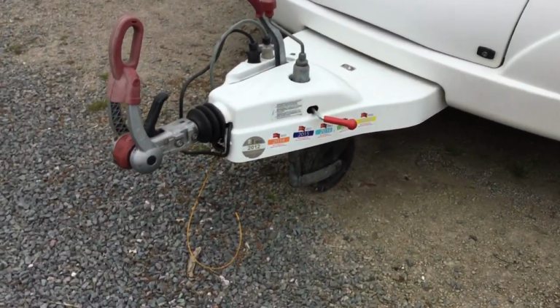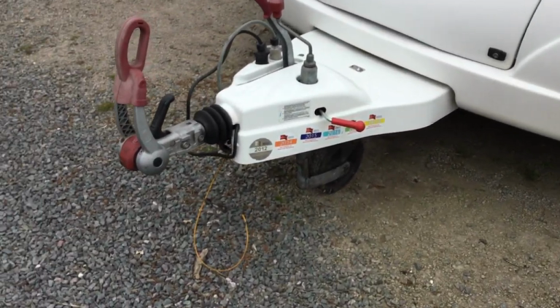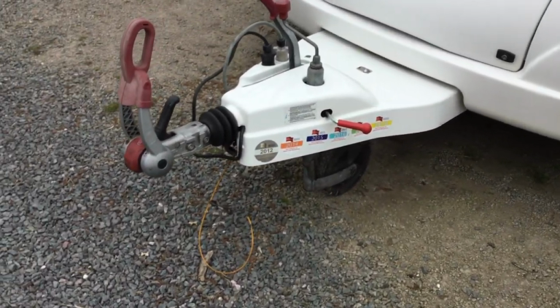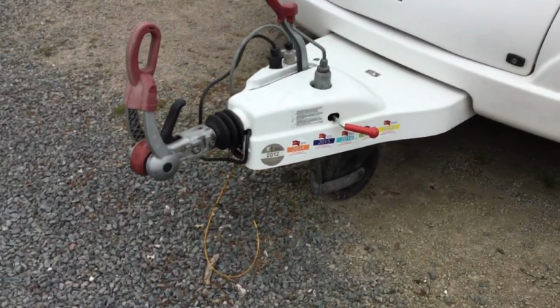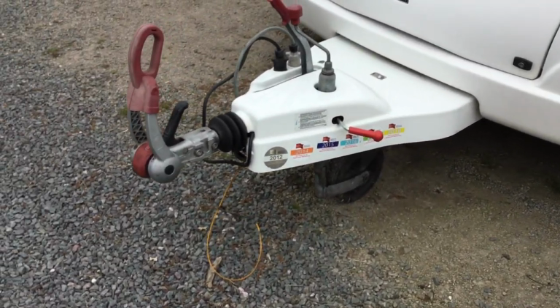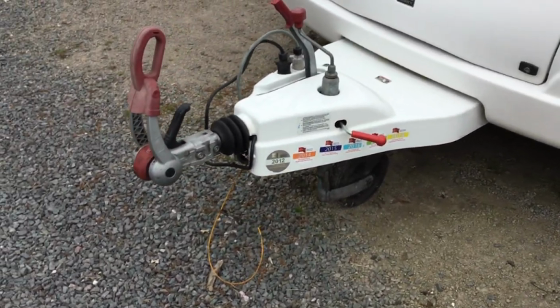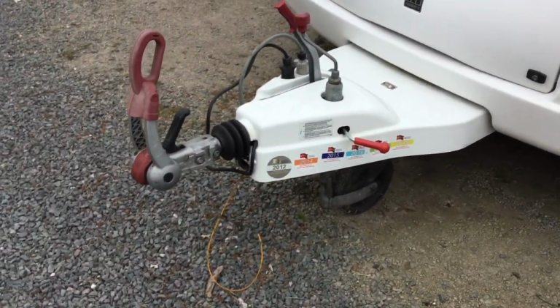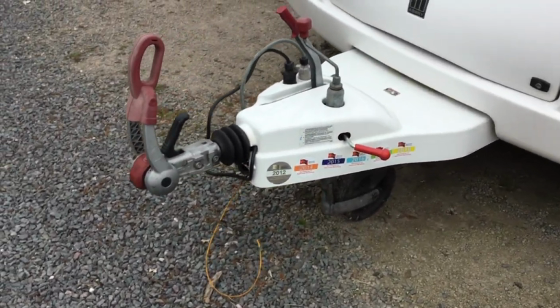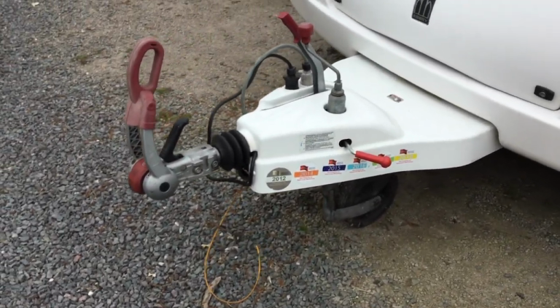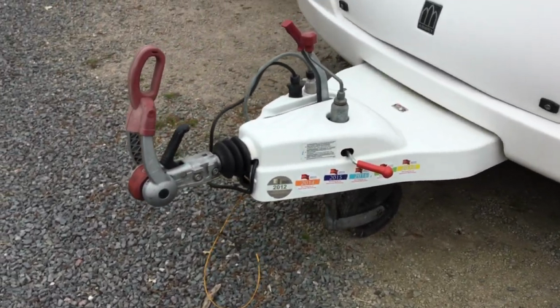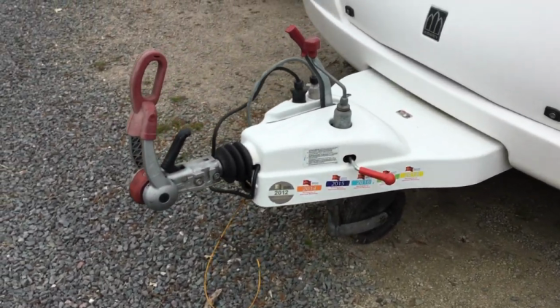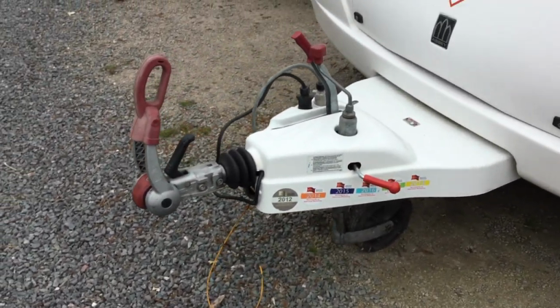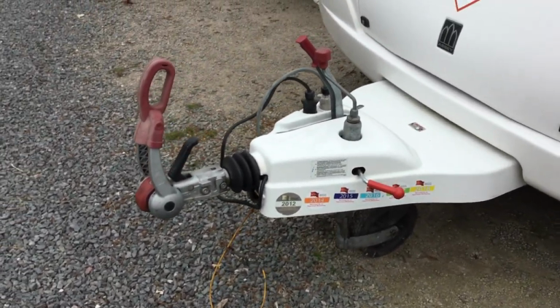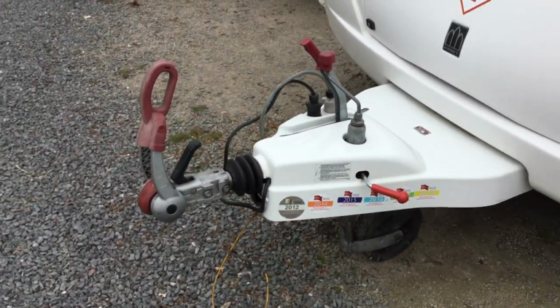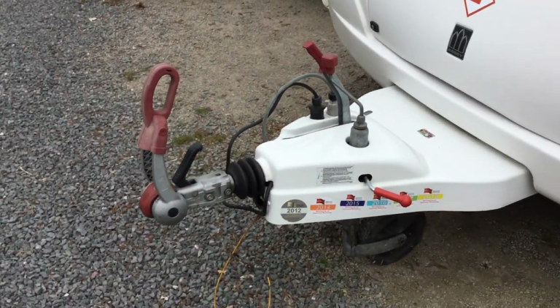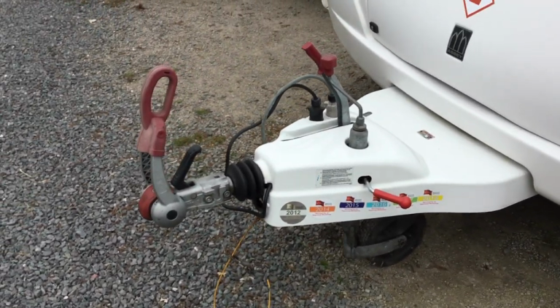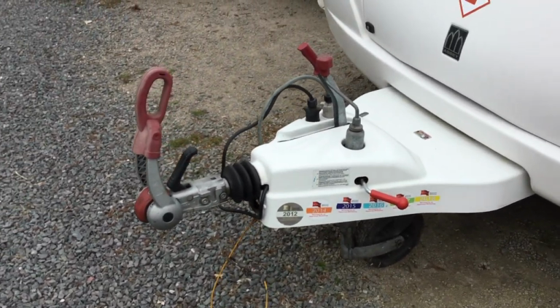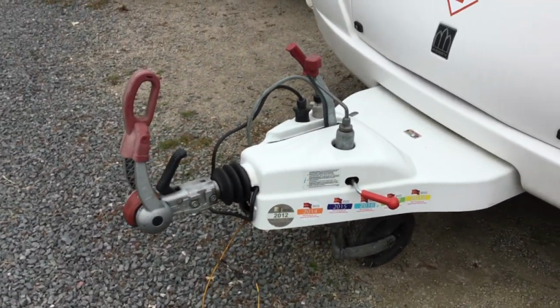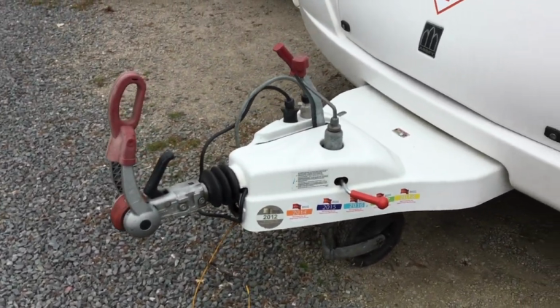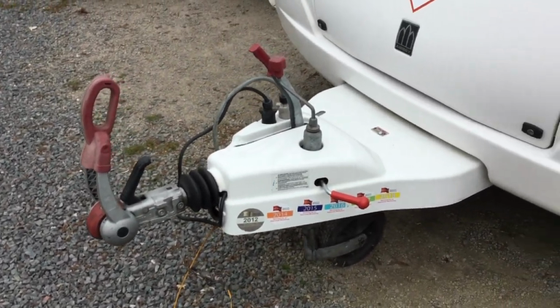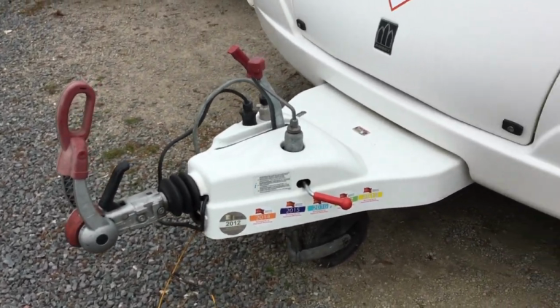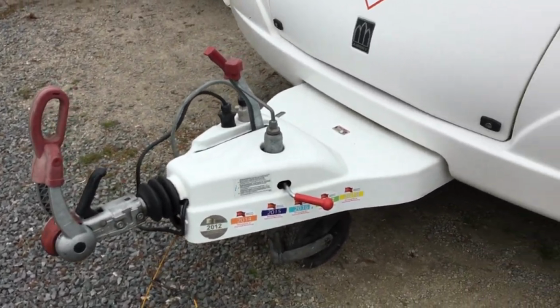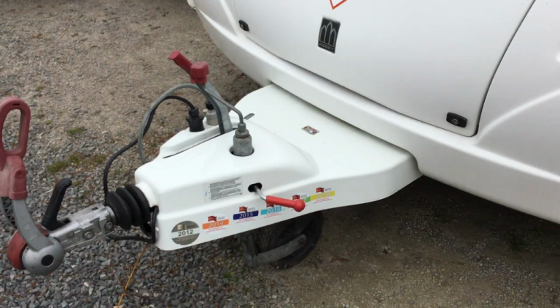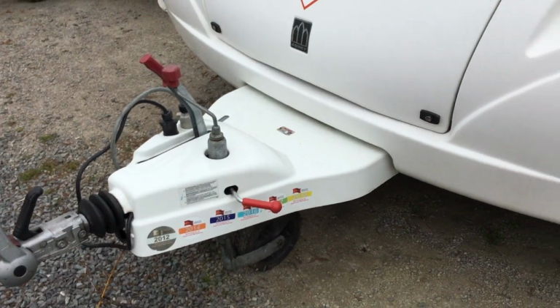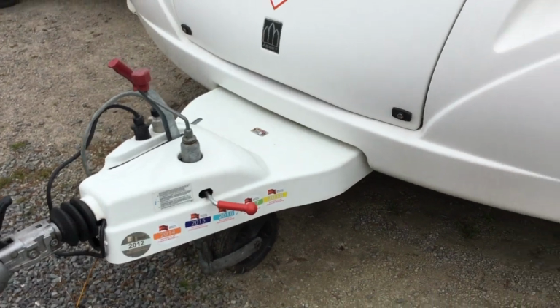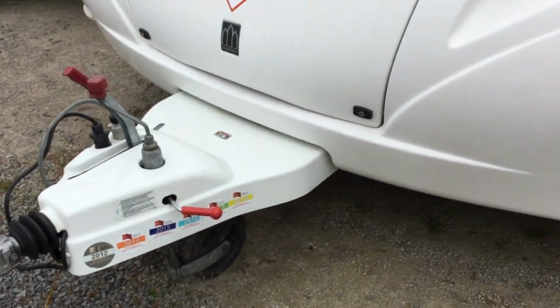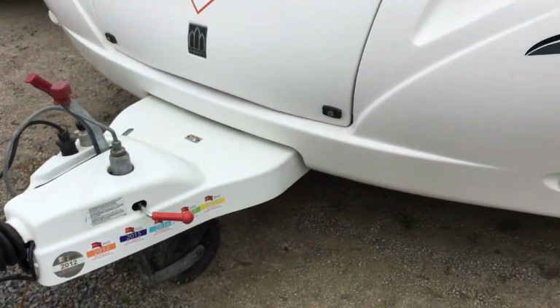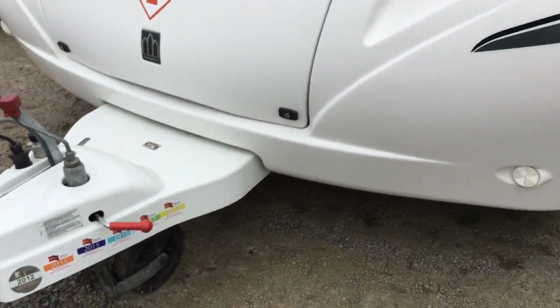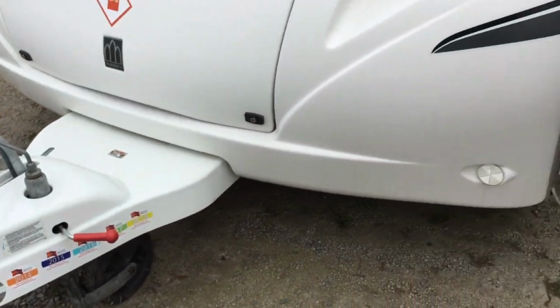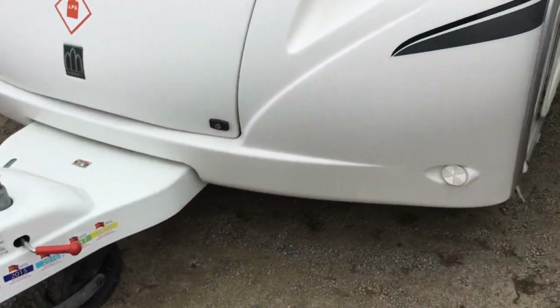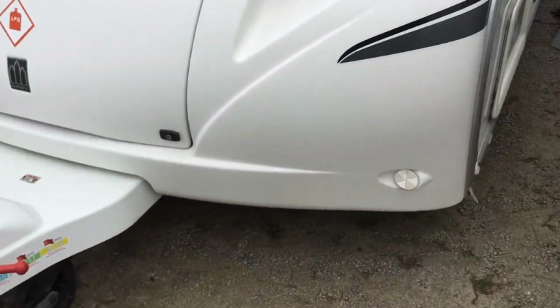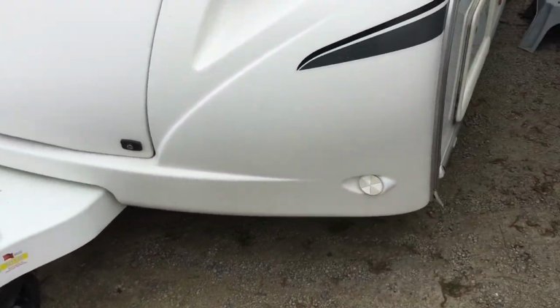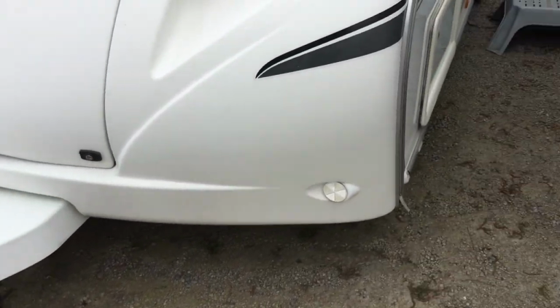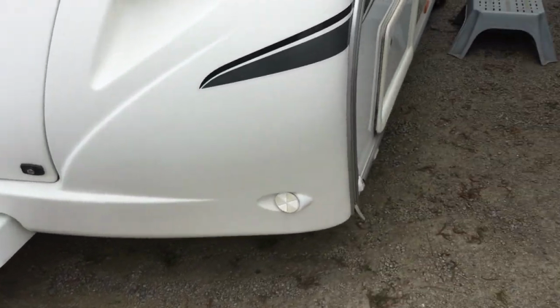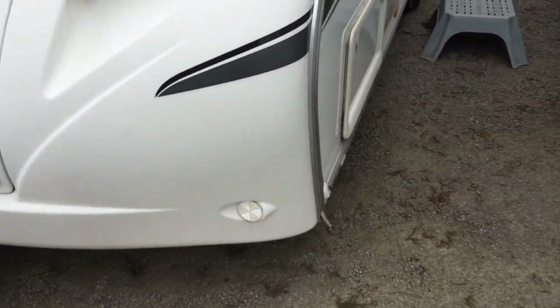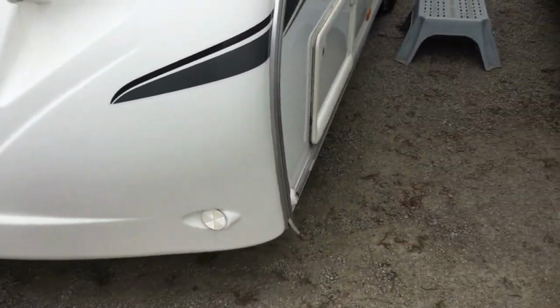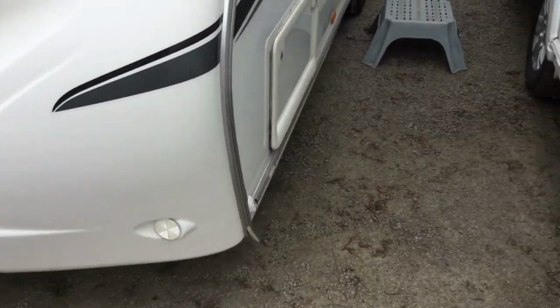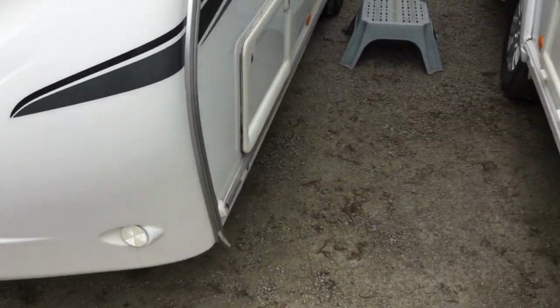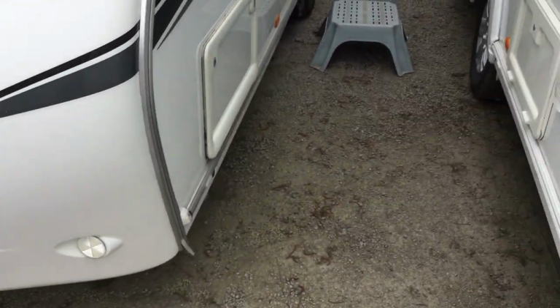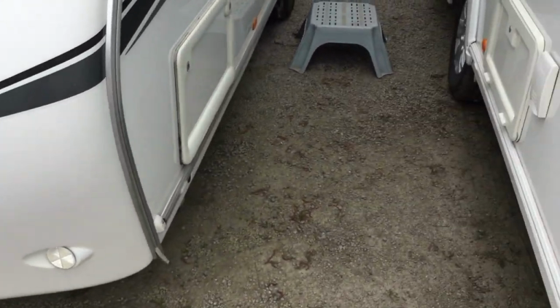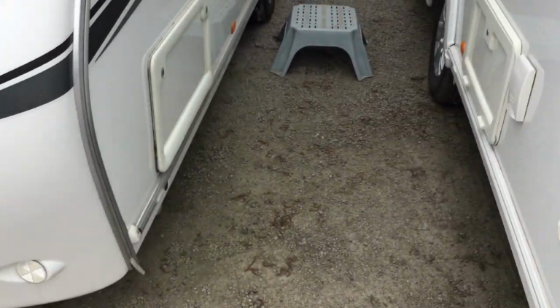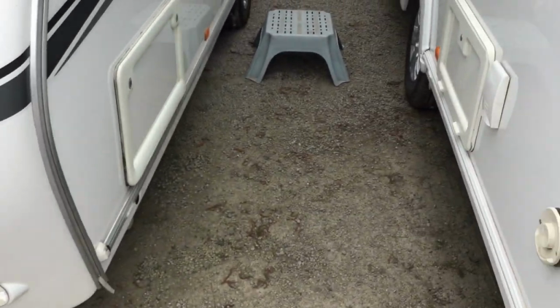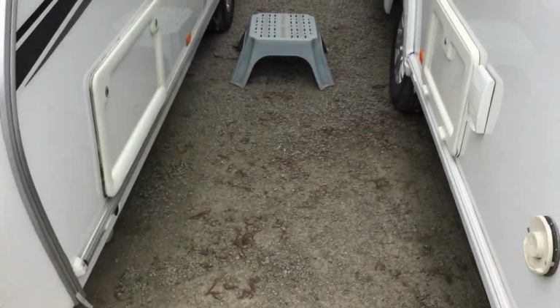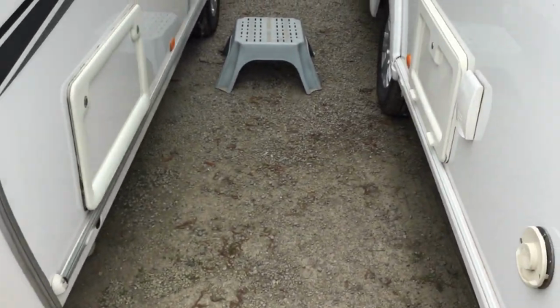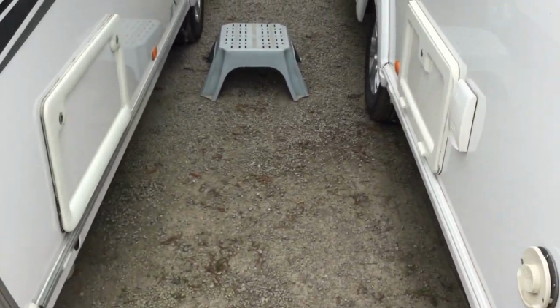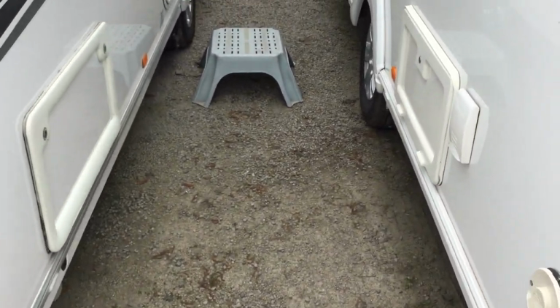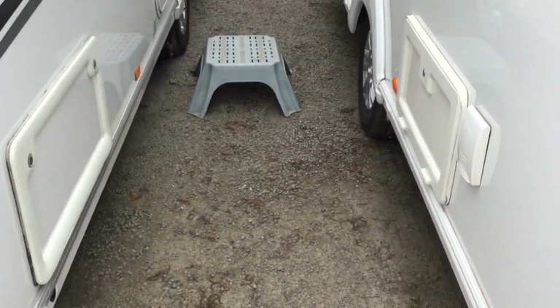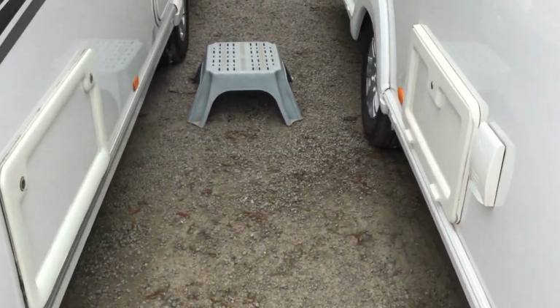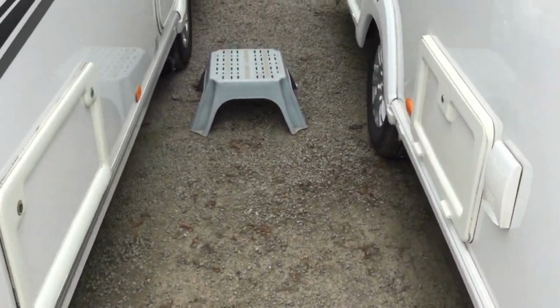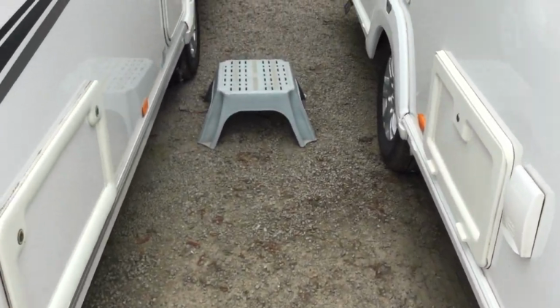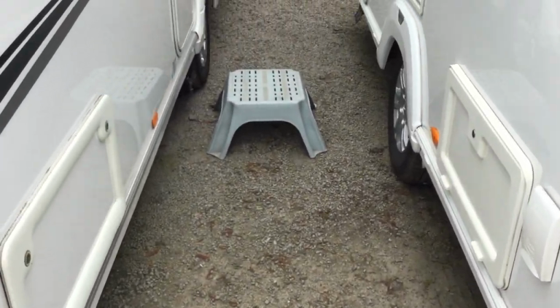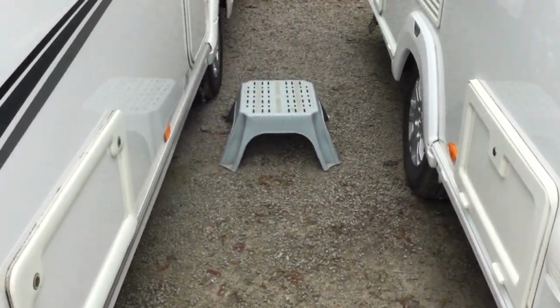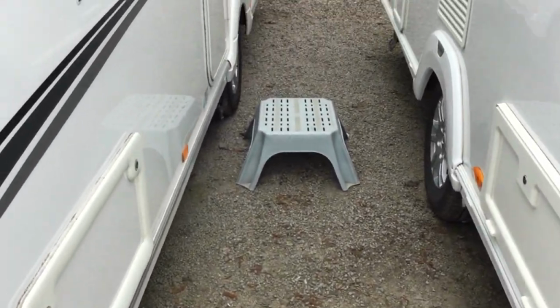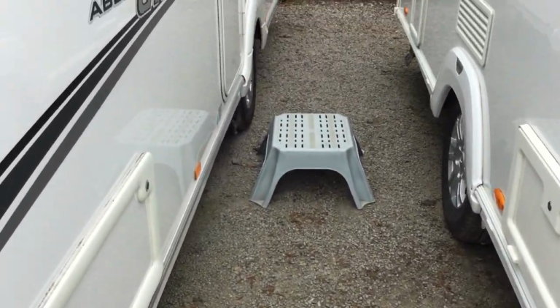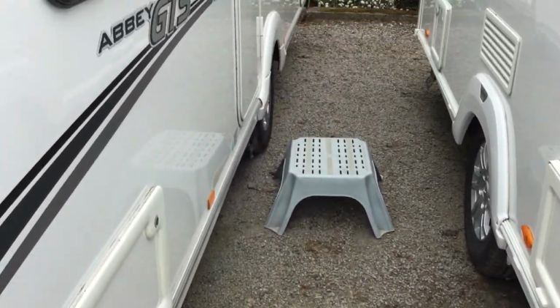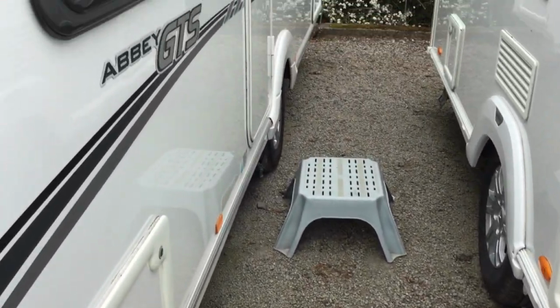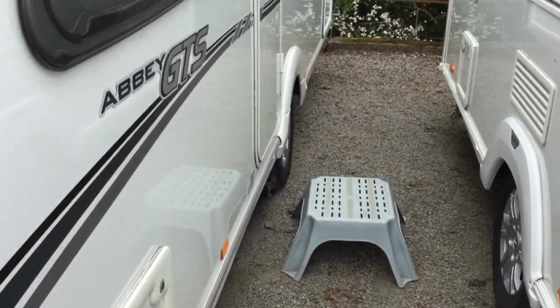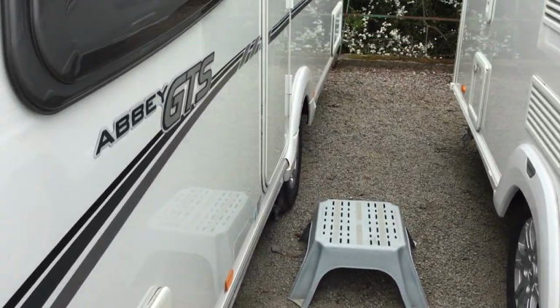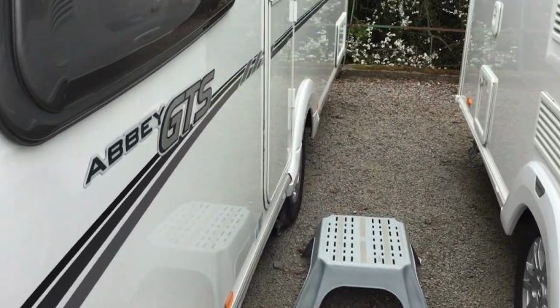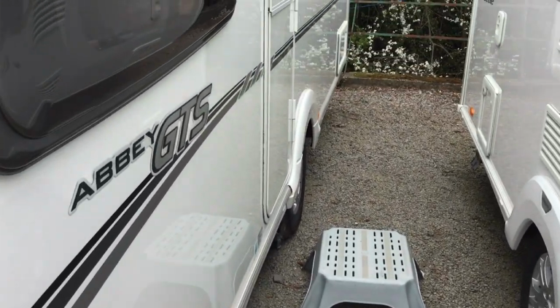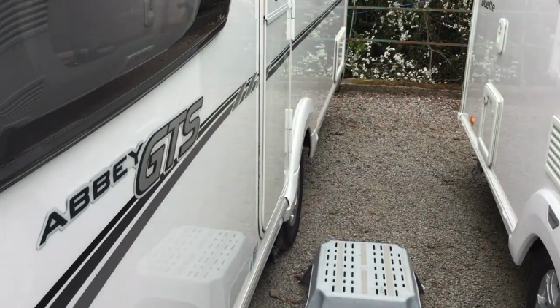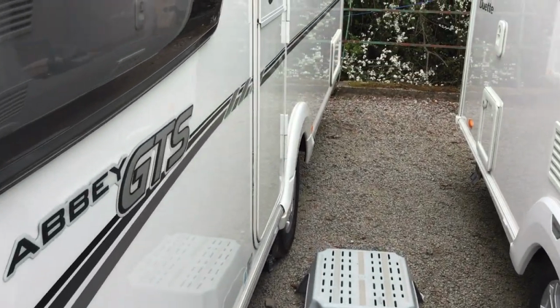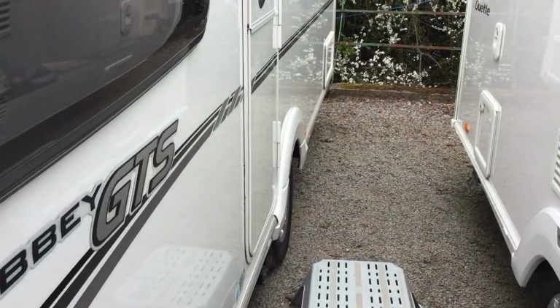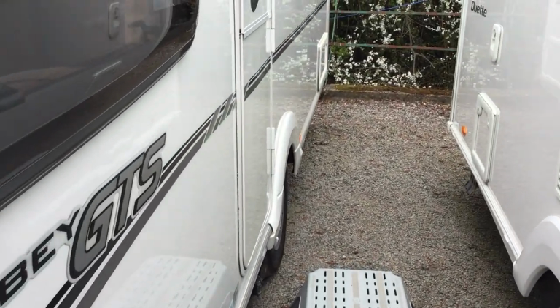It's been well looked after. It's got an ATC at the front there, it includes a mover, and it's got a stable door with it.